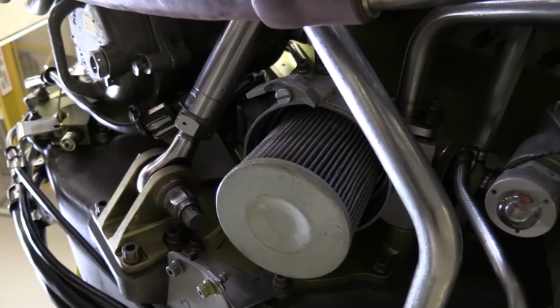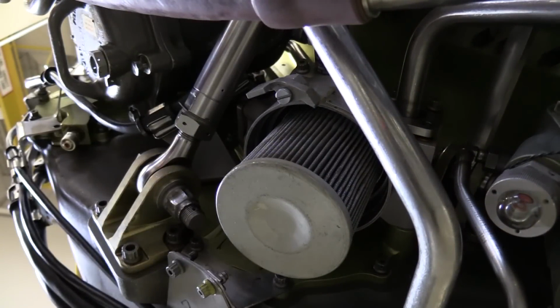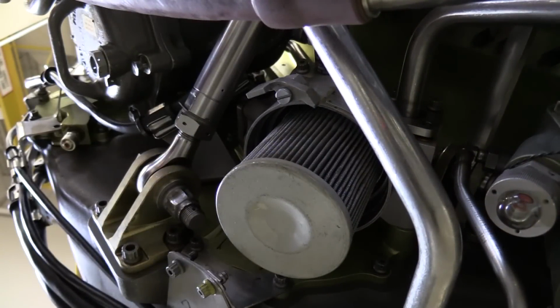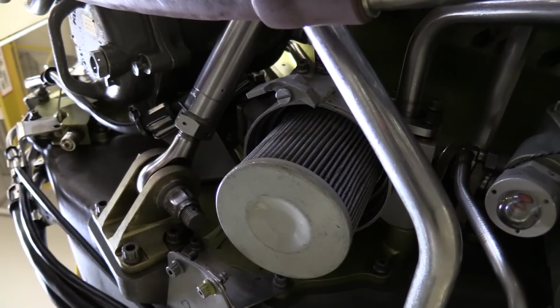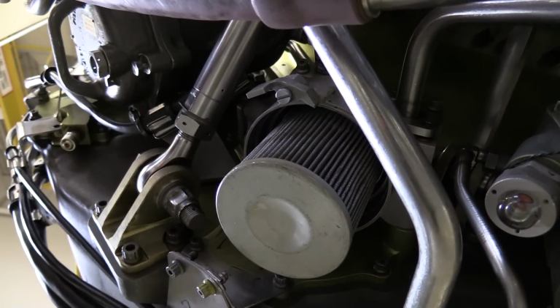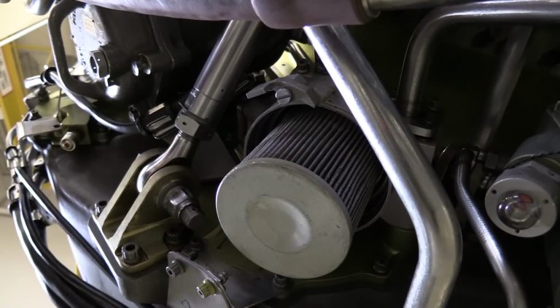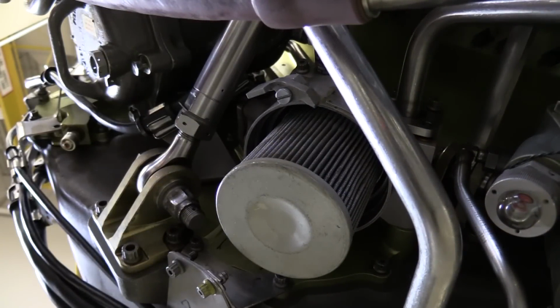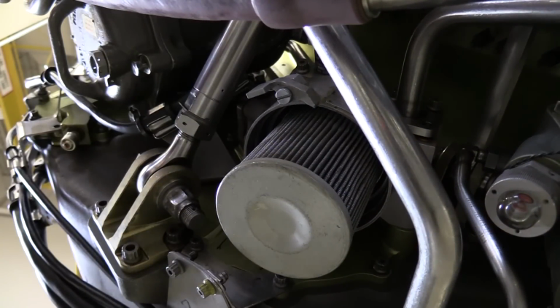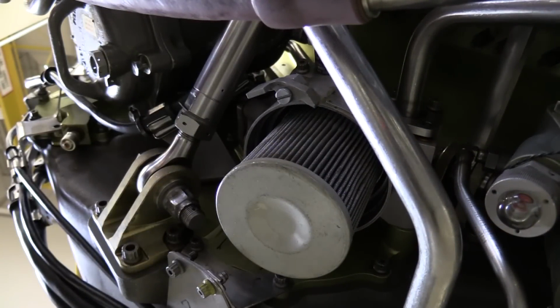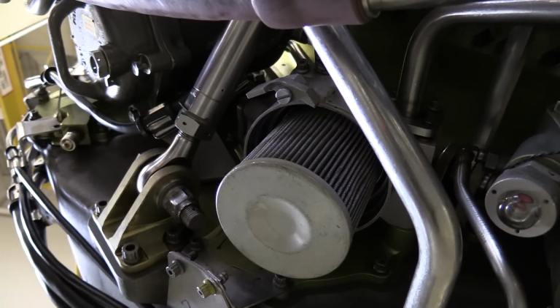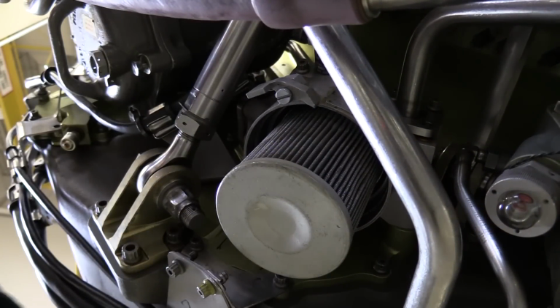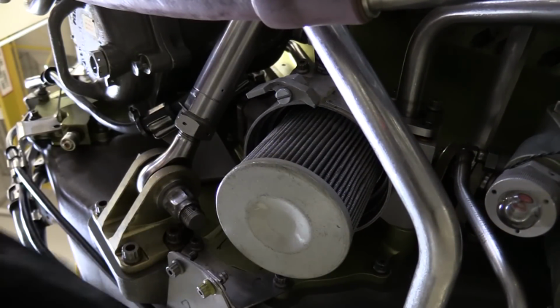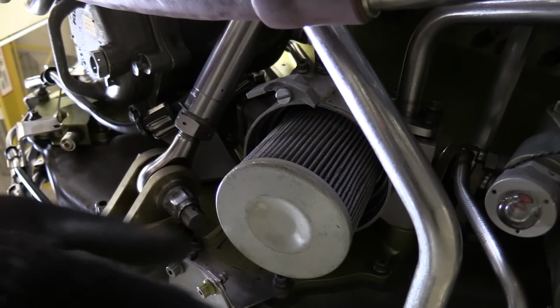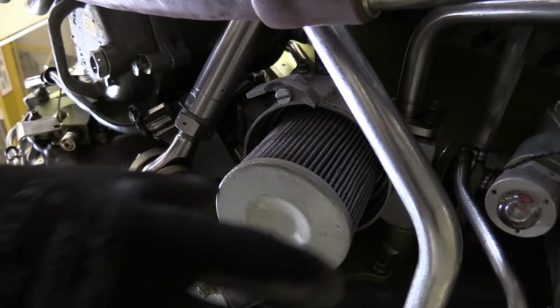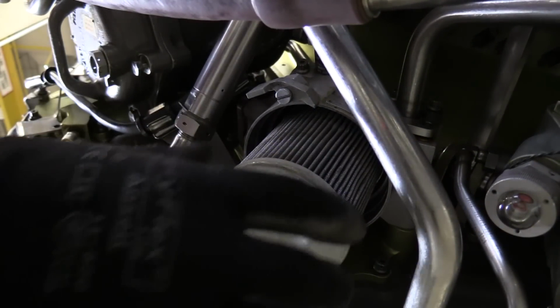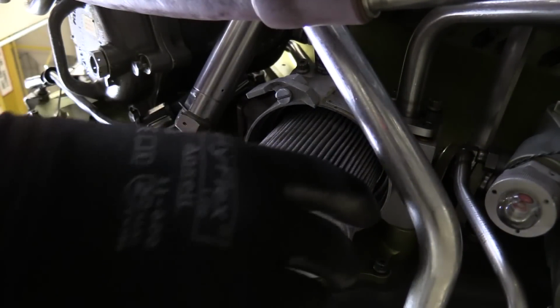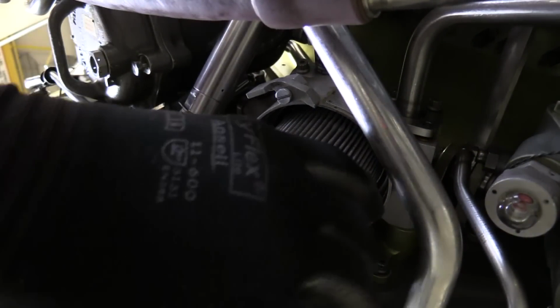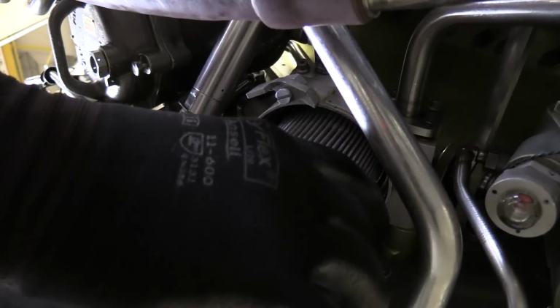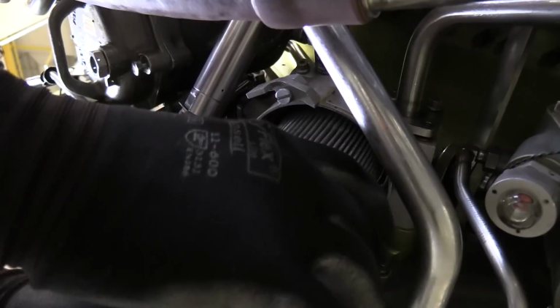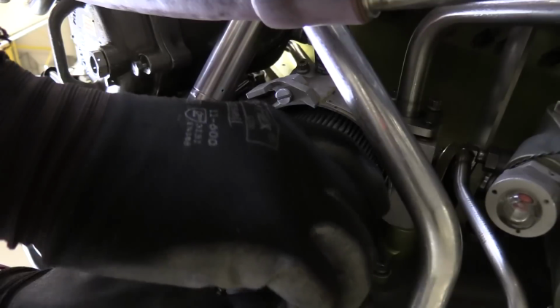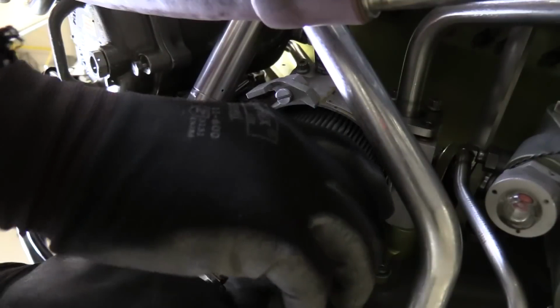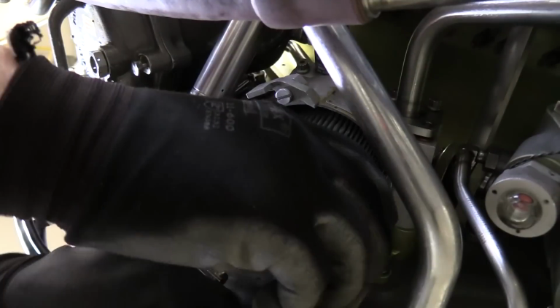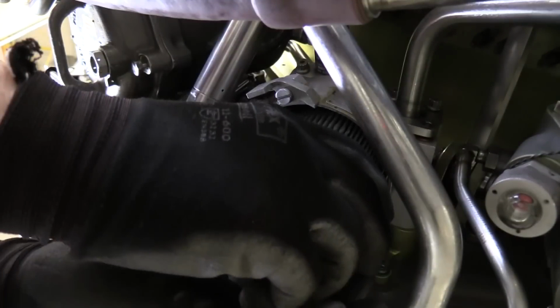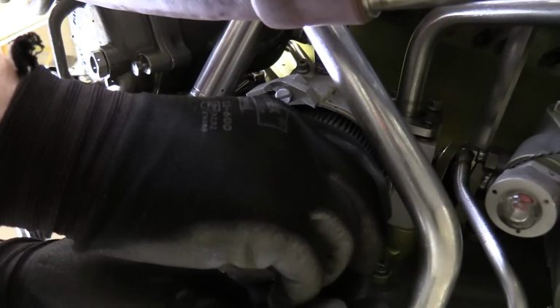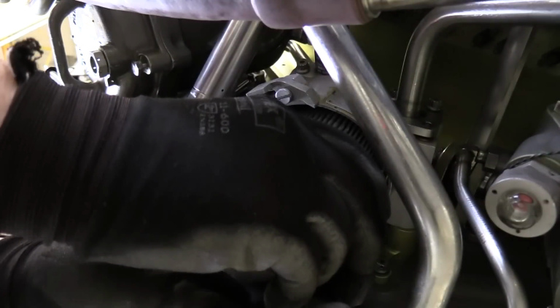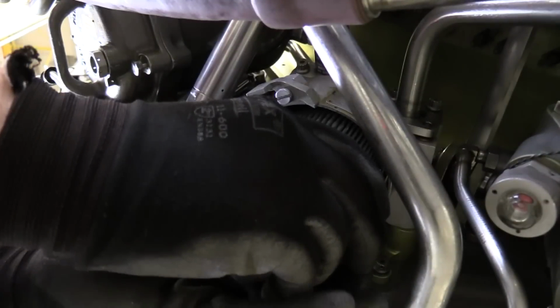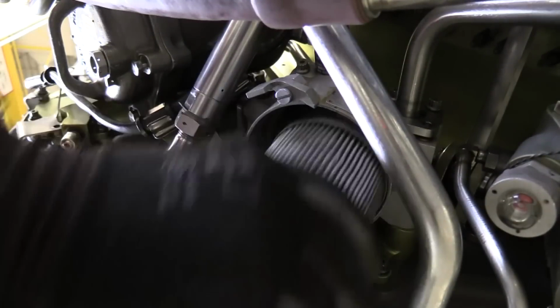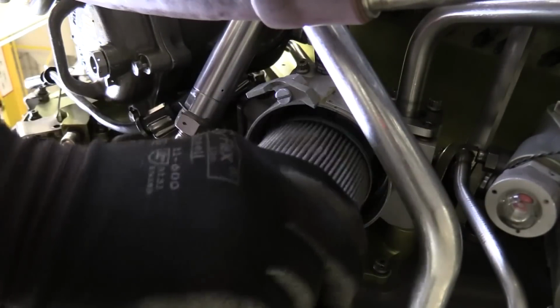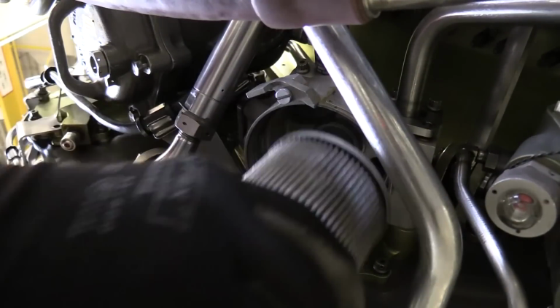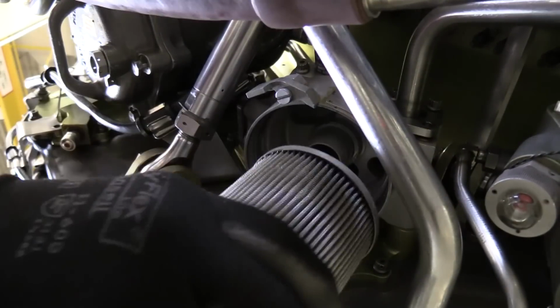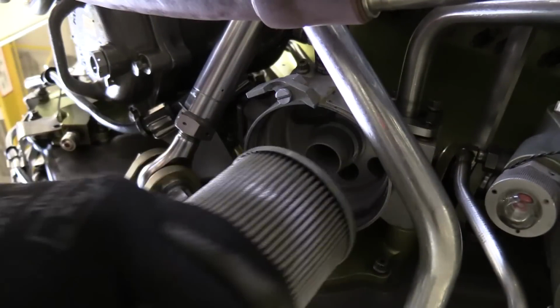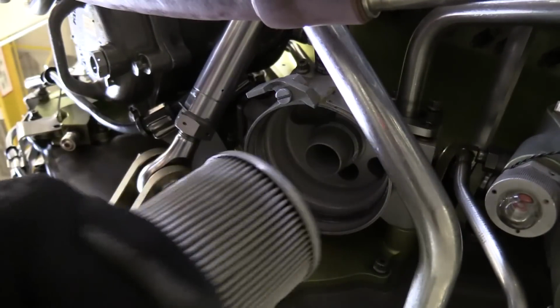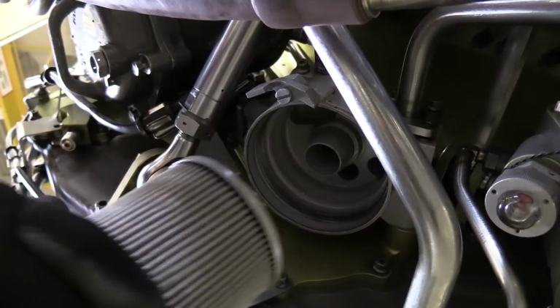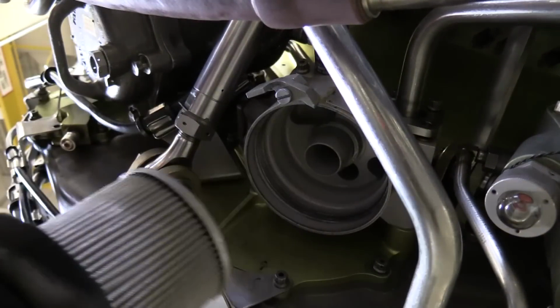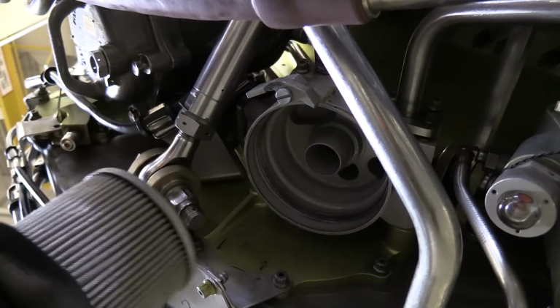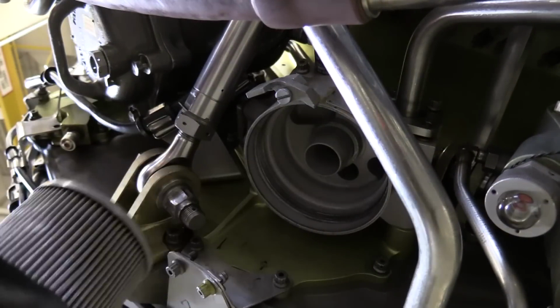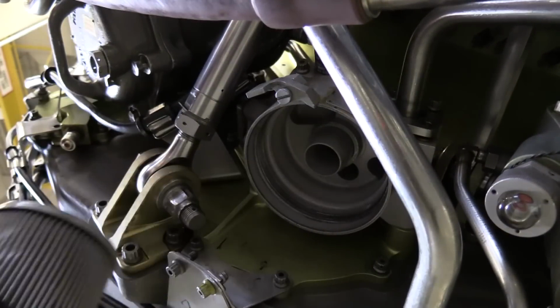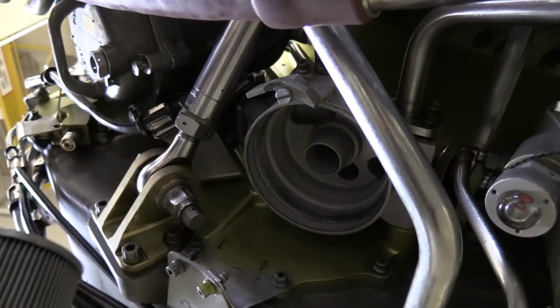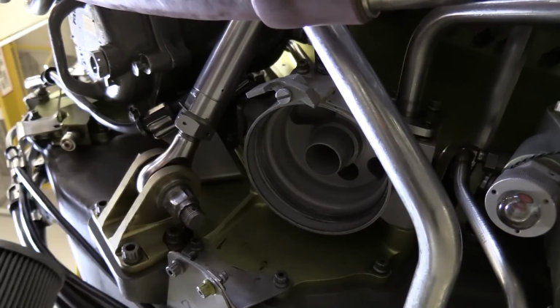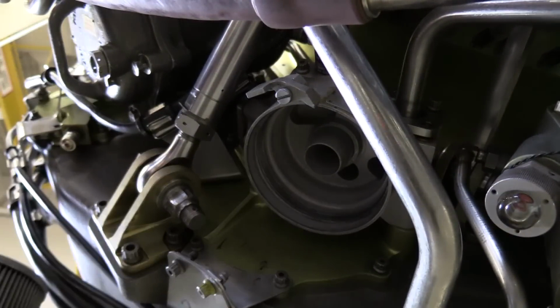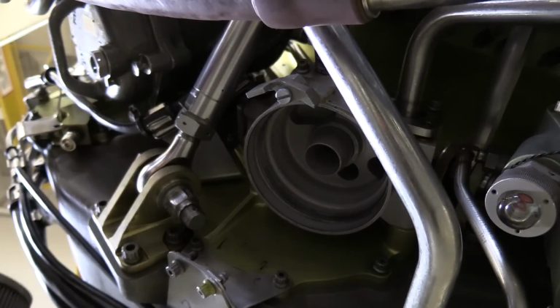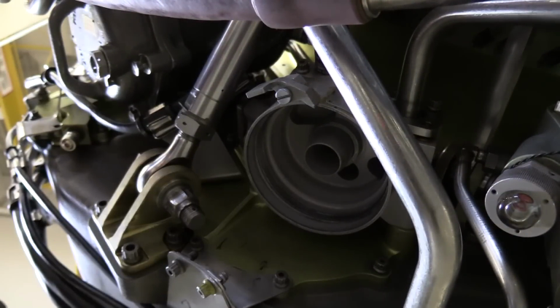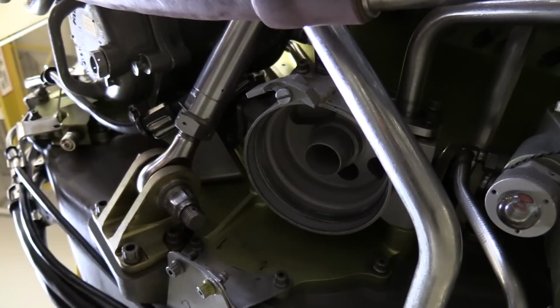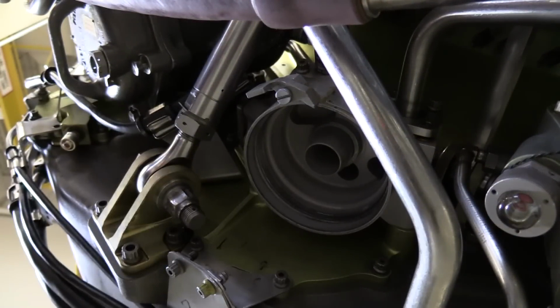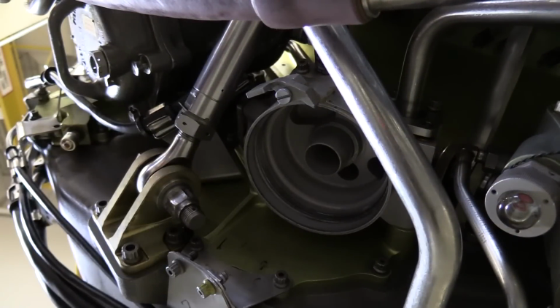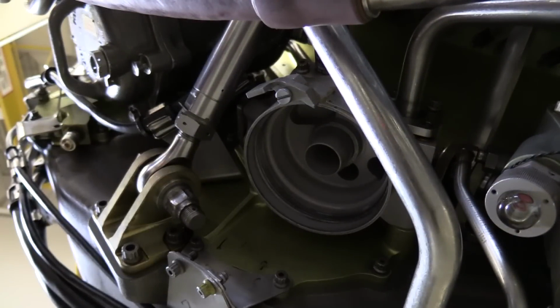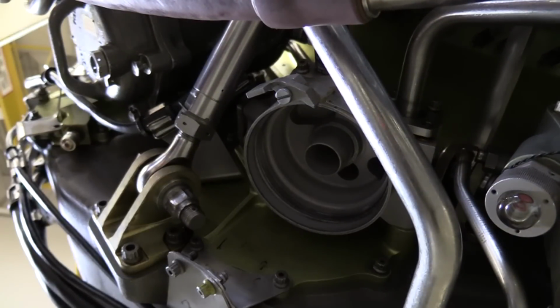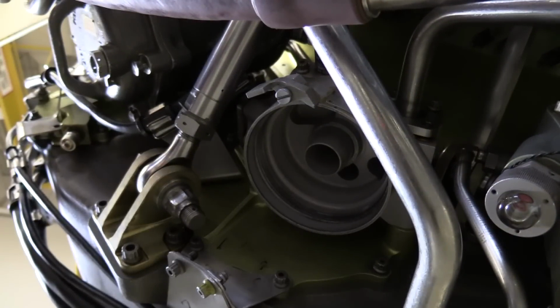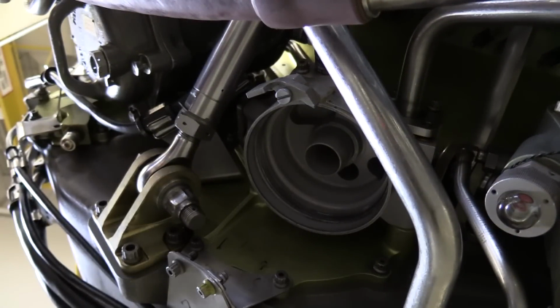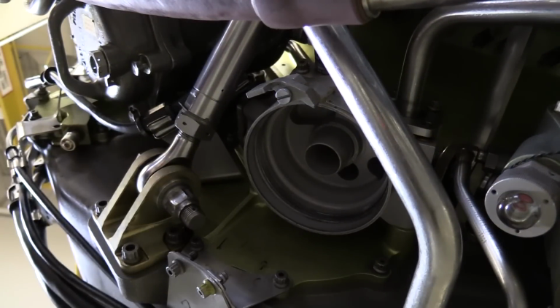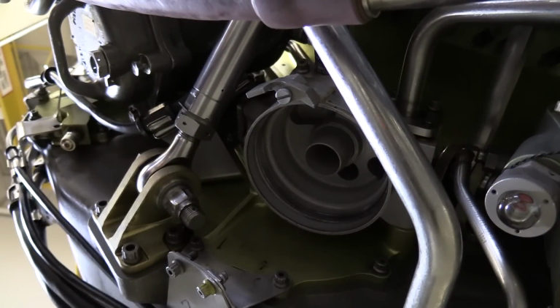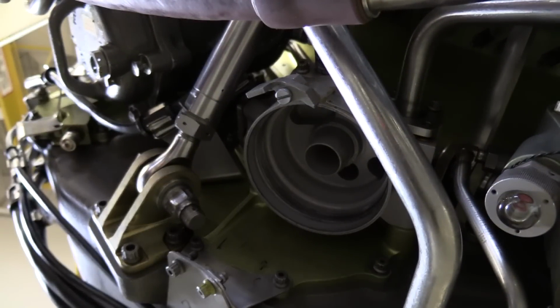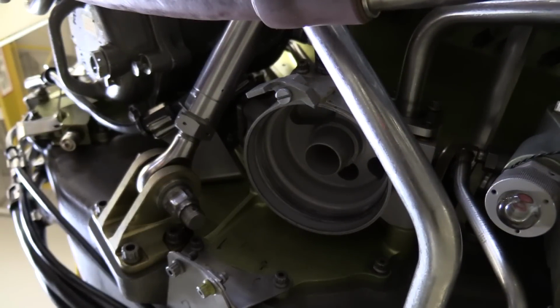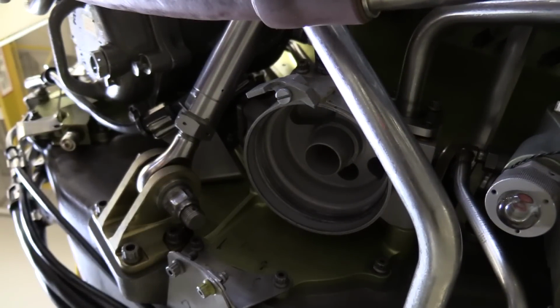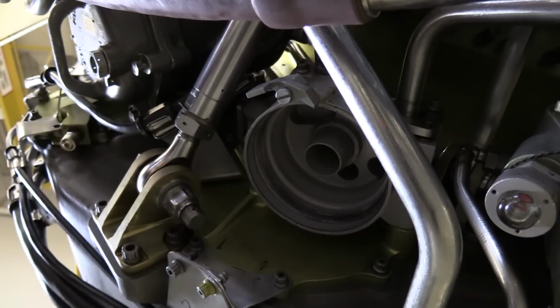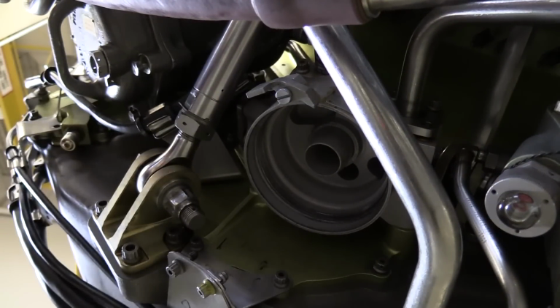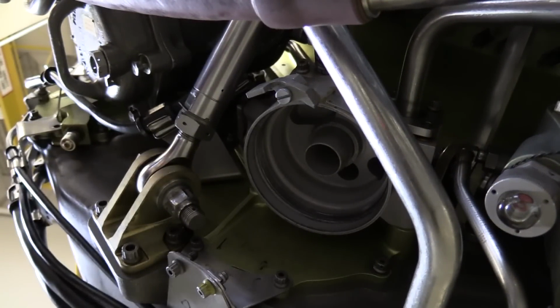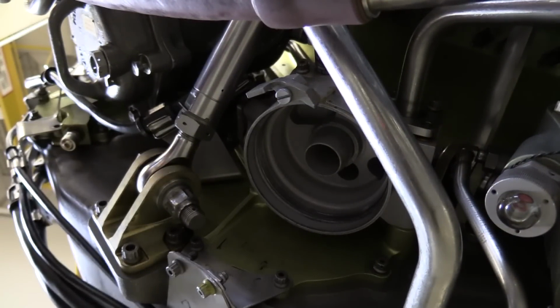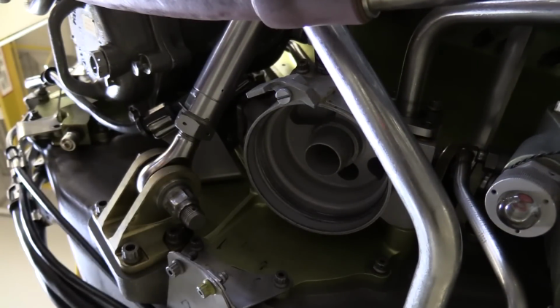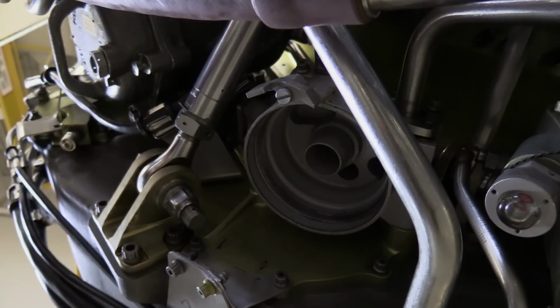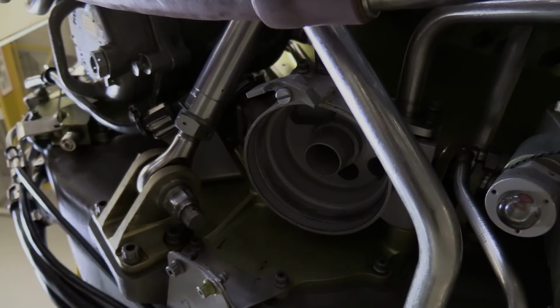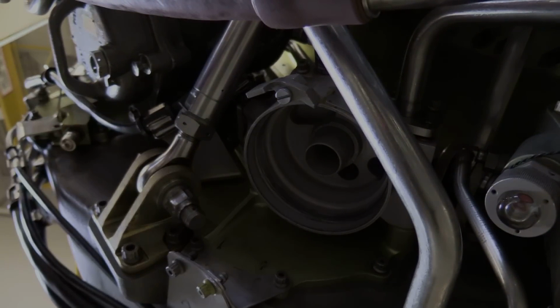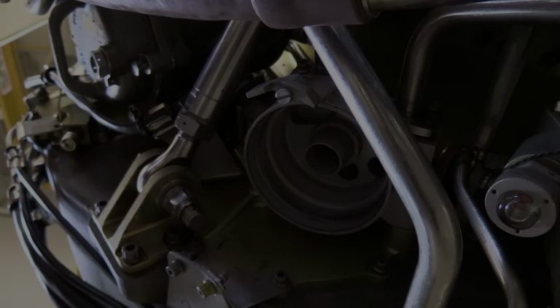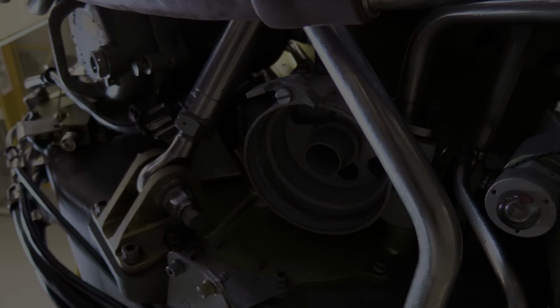Once that's off, go ahead and grab the filter, pull it out of the head assembly, and prepare for inspections.